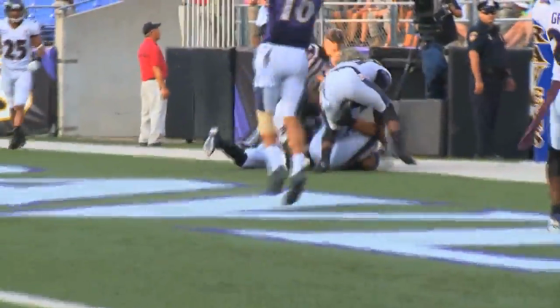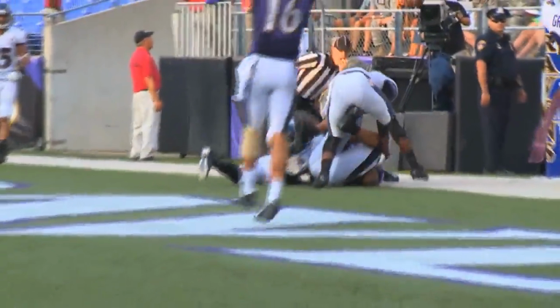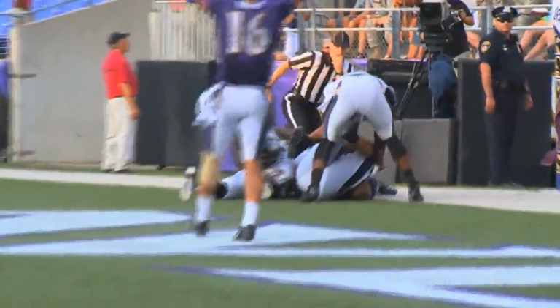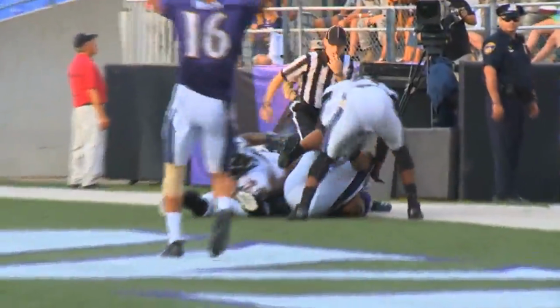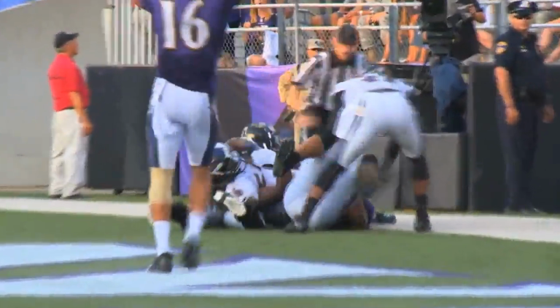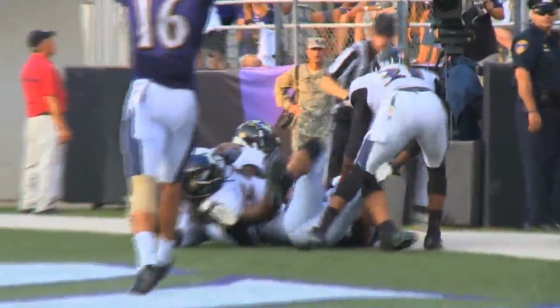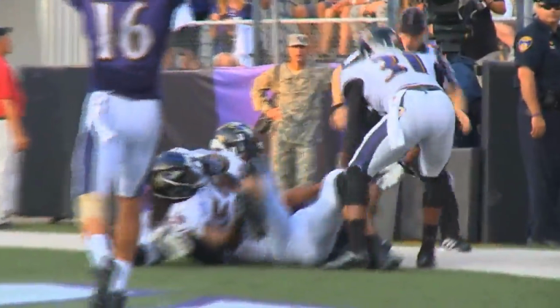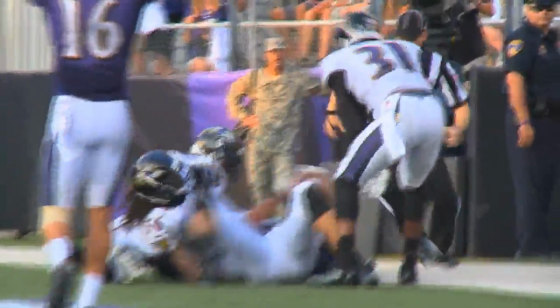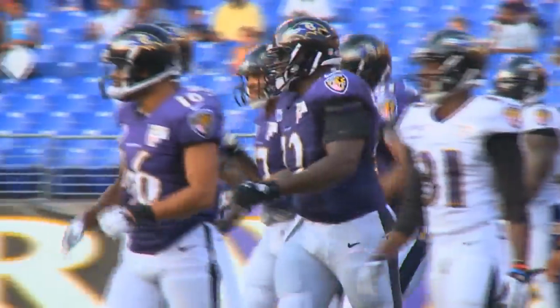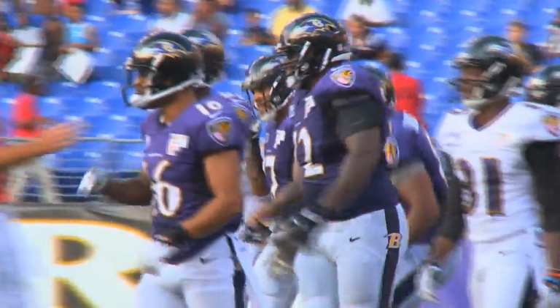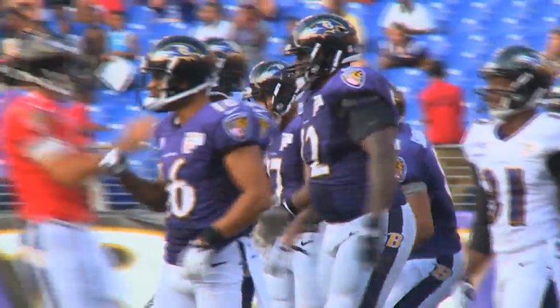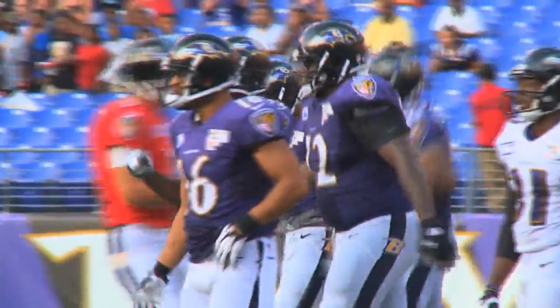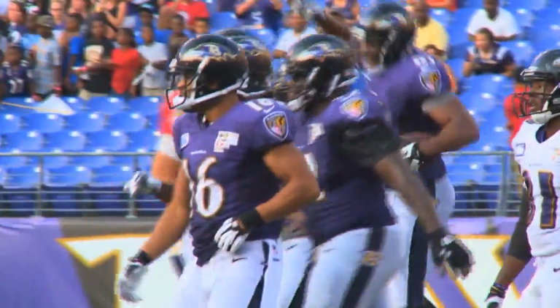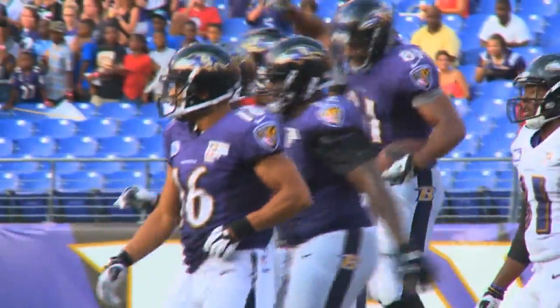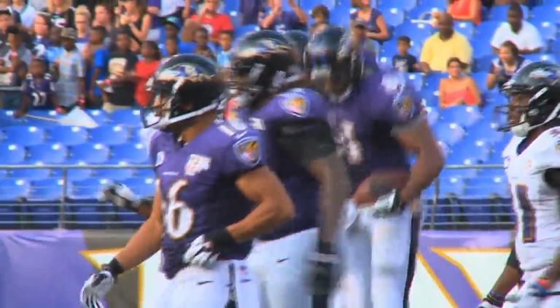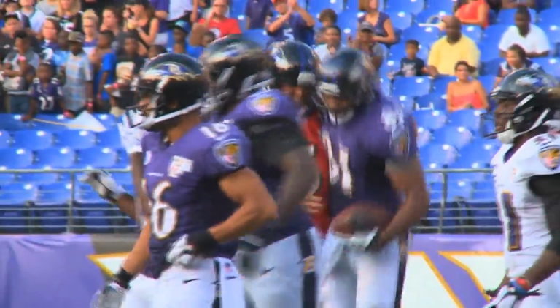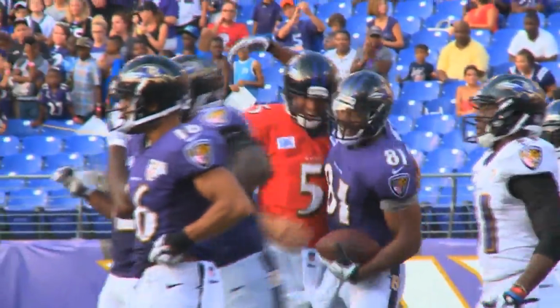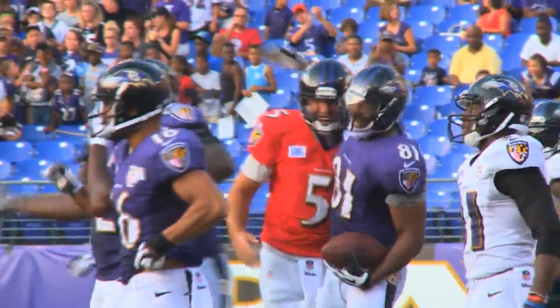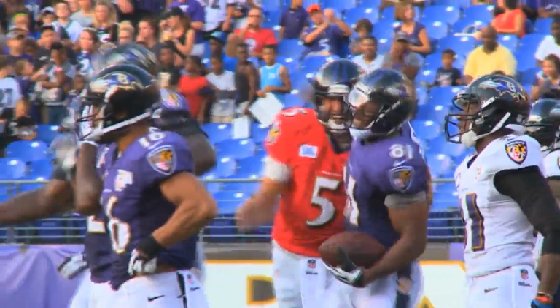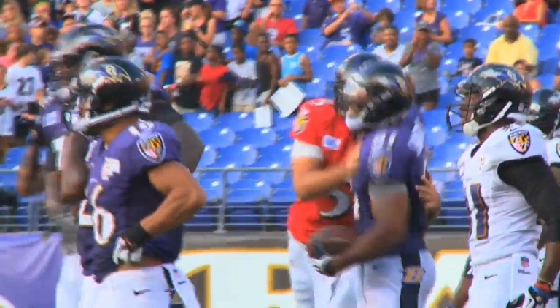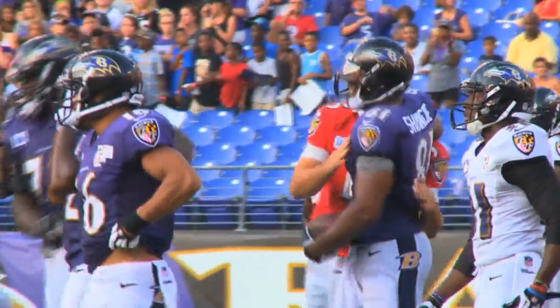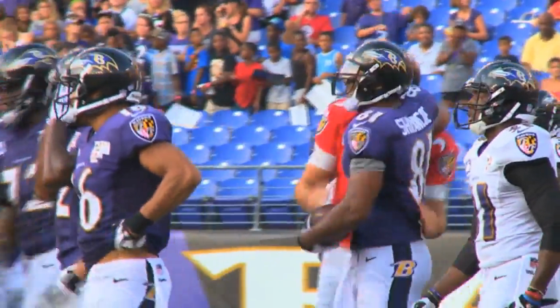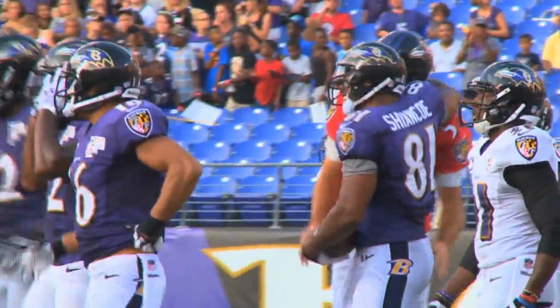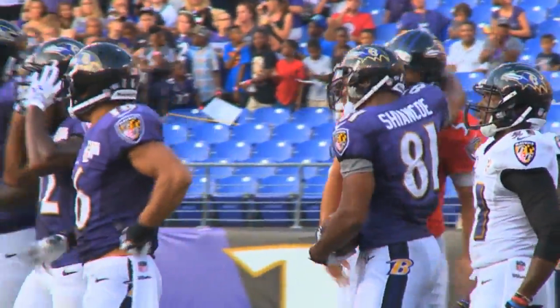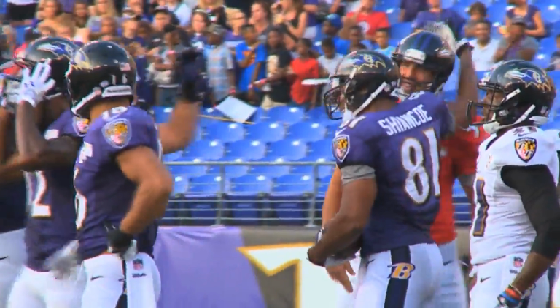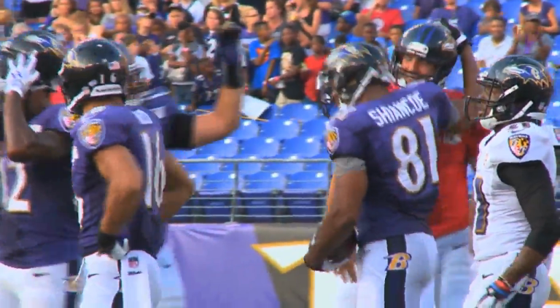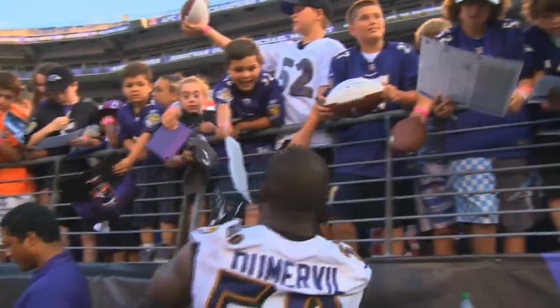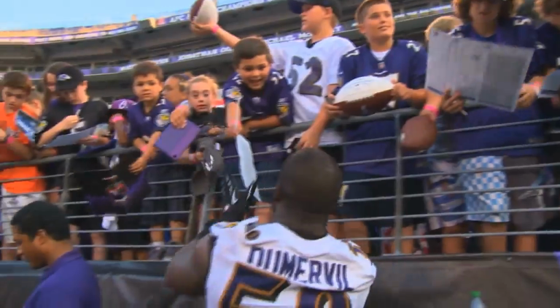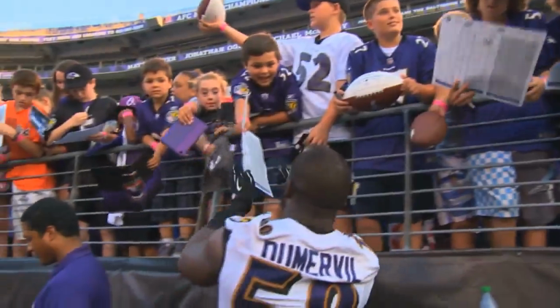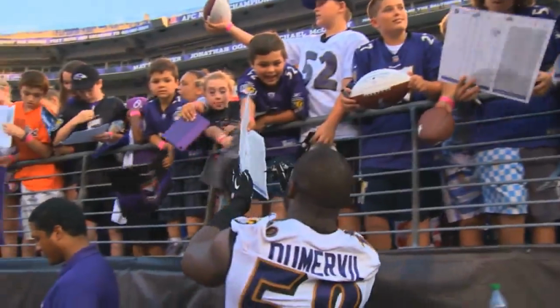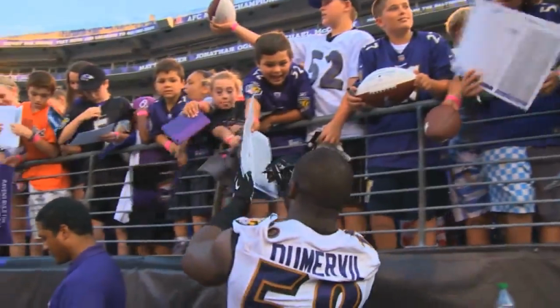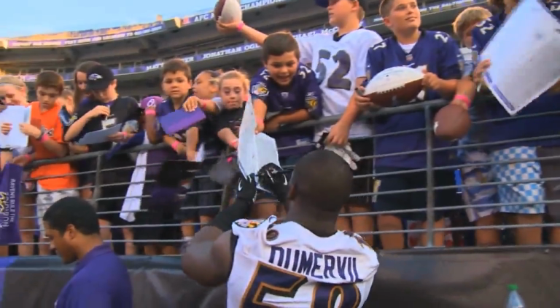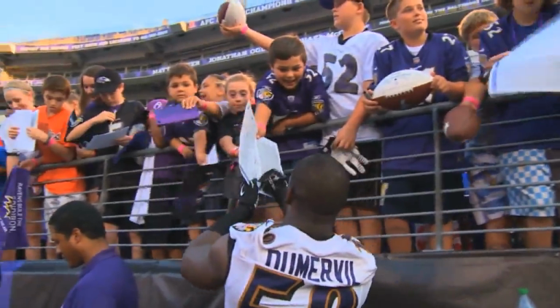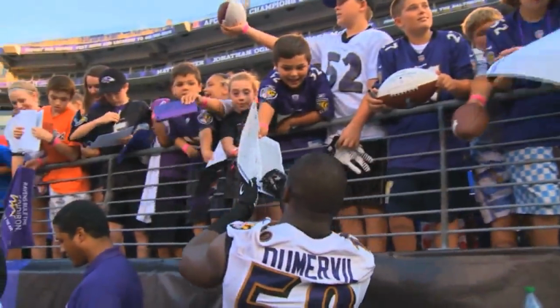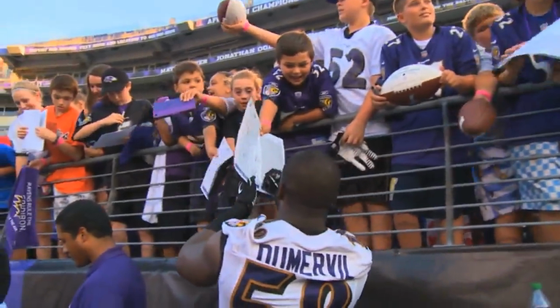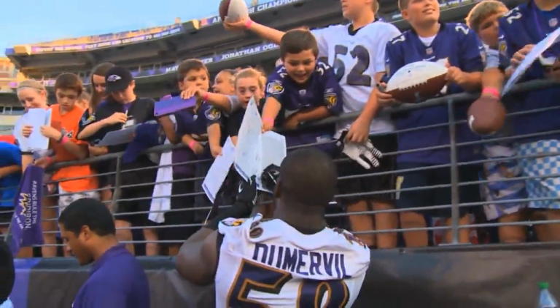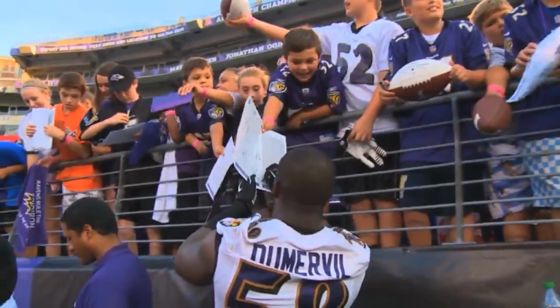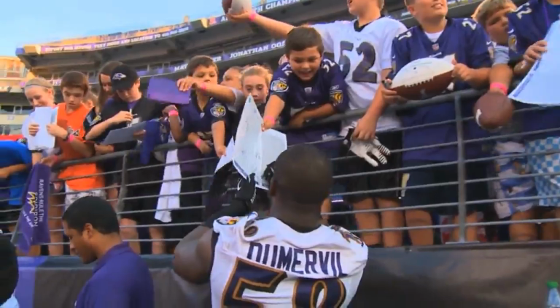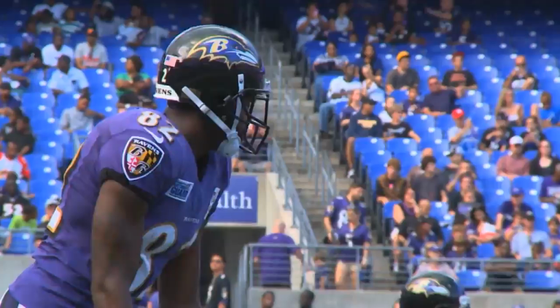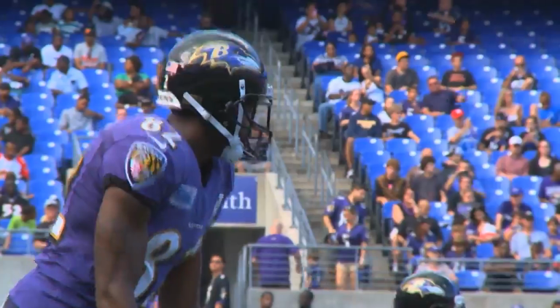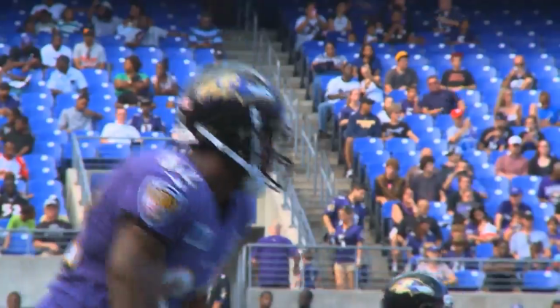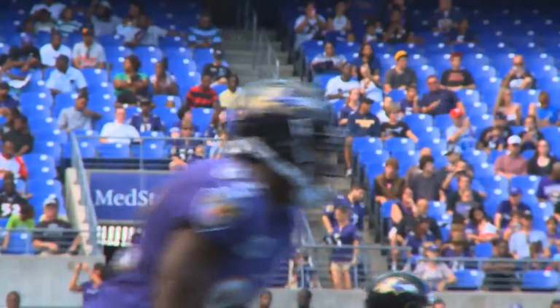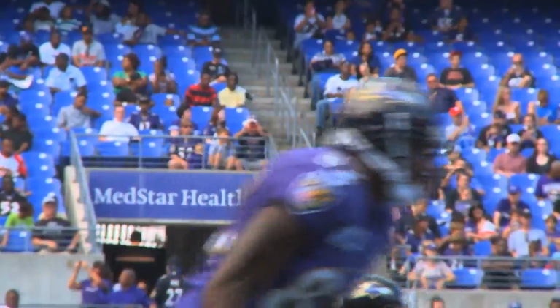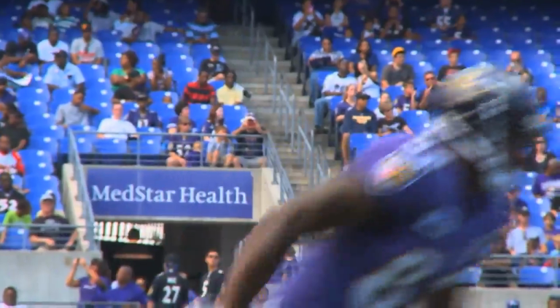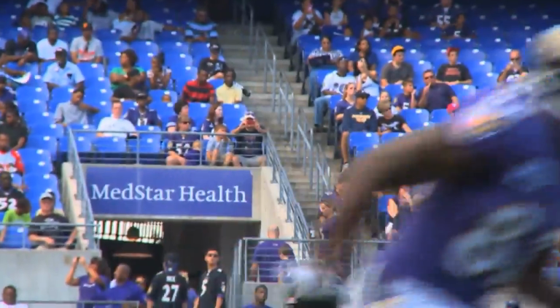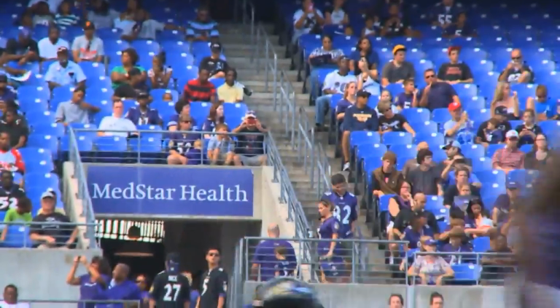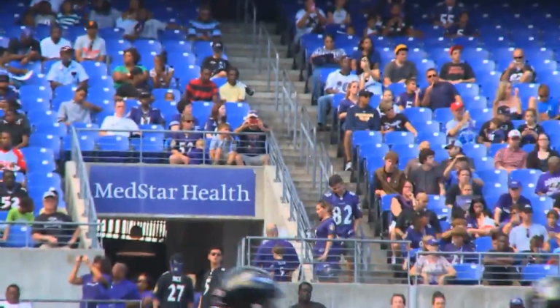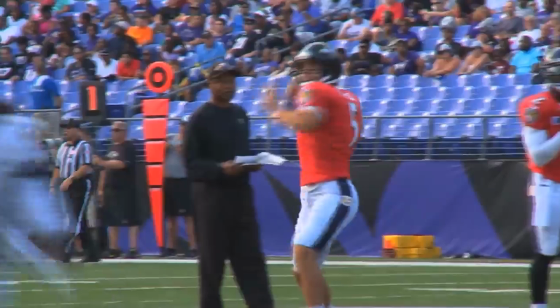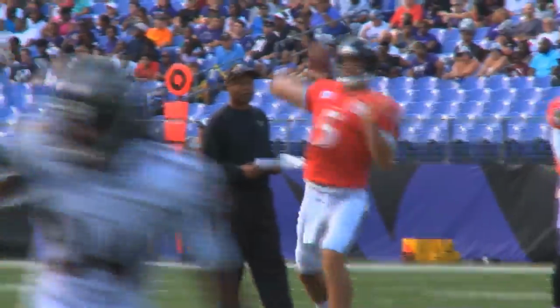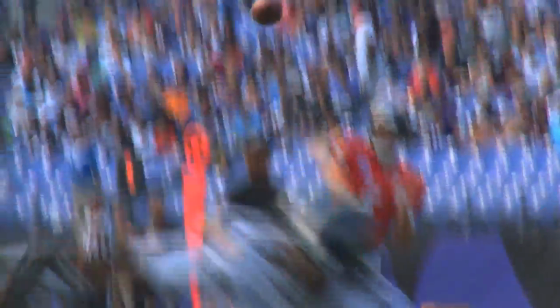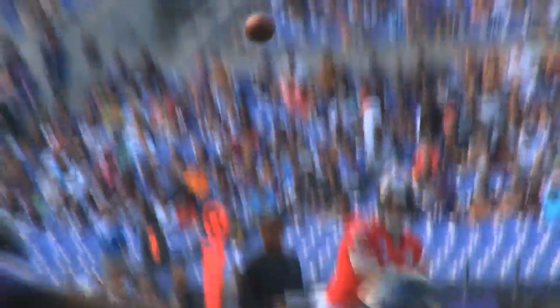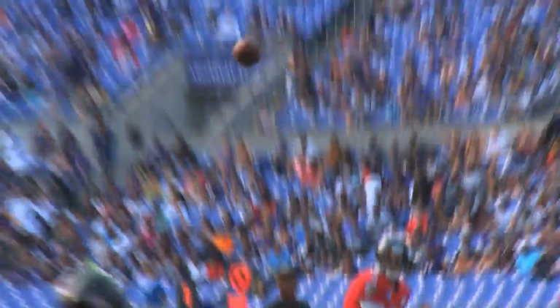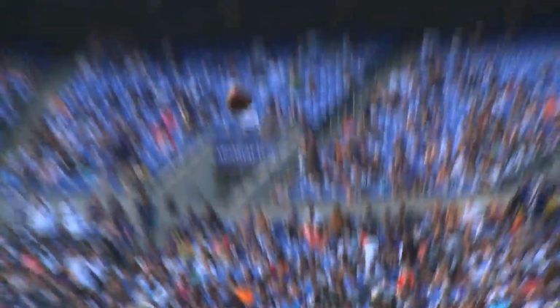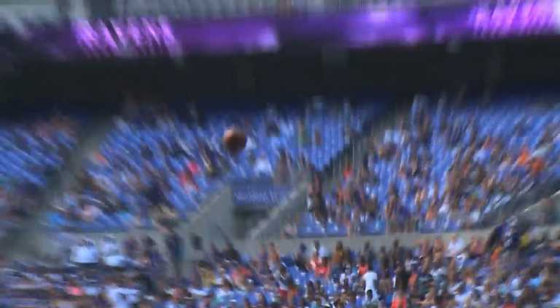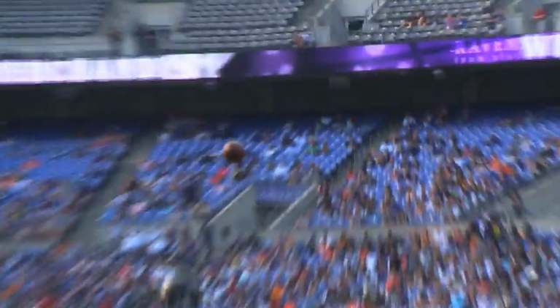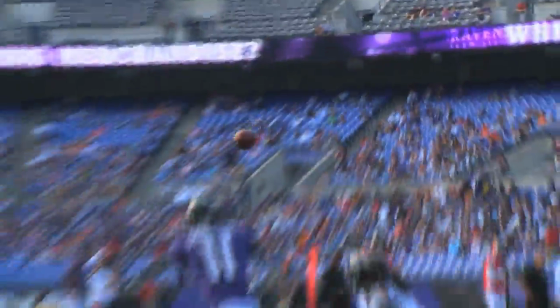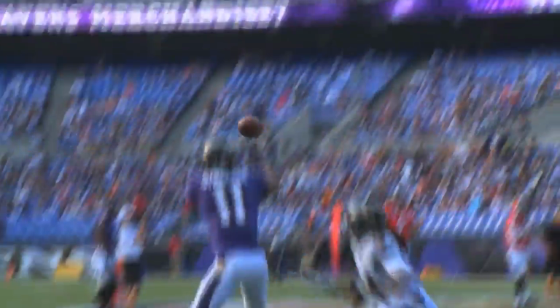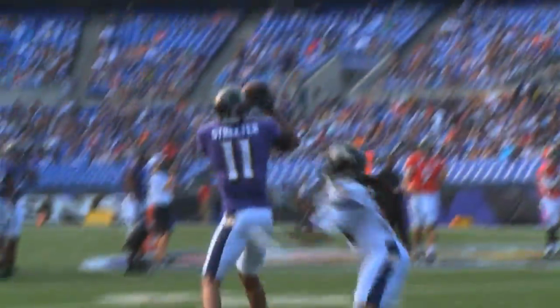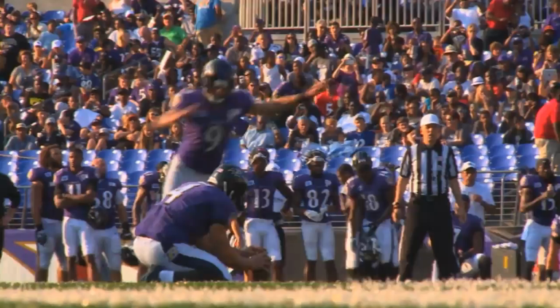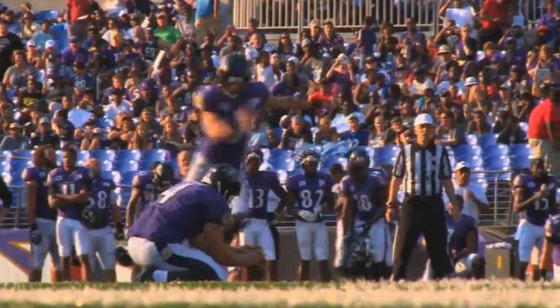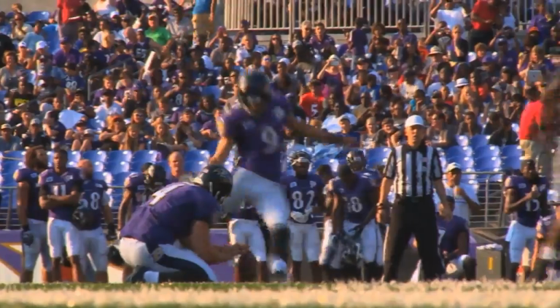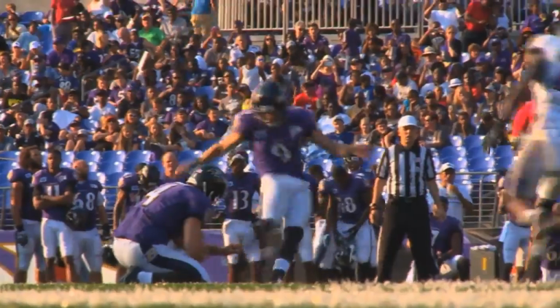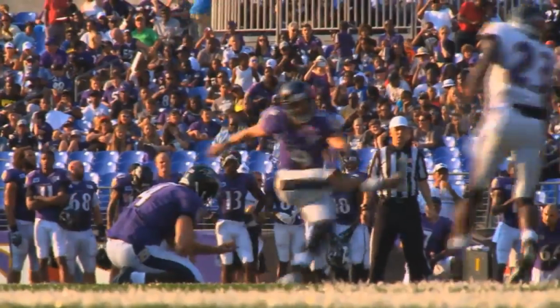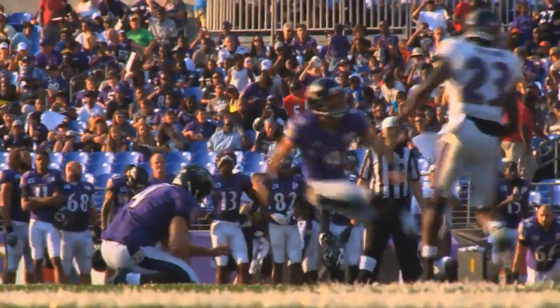Those are your highlights from Sunday's practice at M&T Bank Stadium. For everything related to training camp, keep it right here on BaltimoreRavens.com.